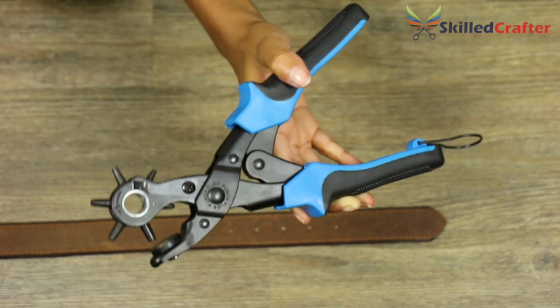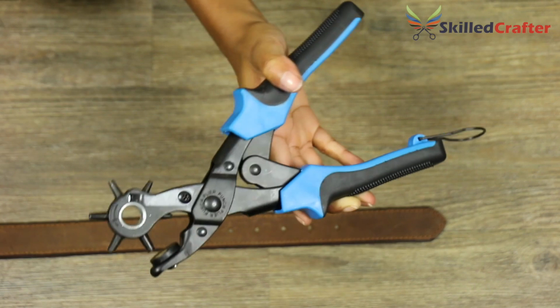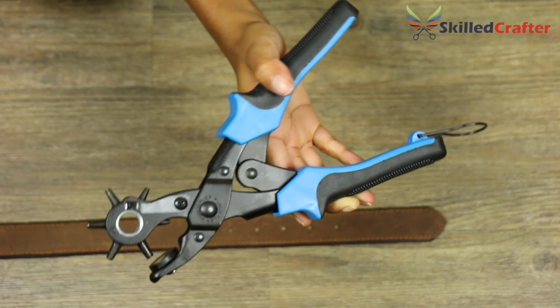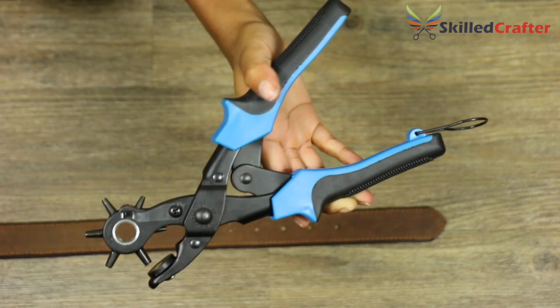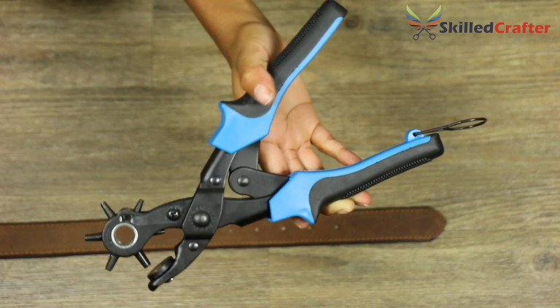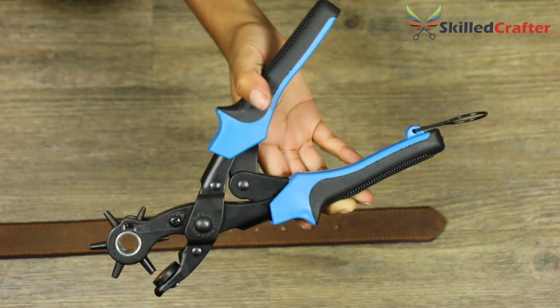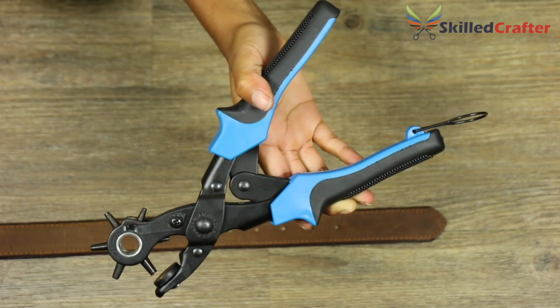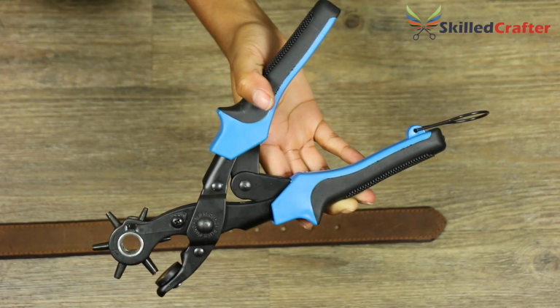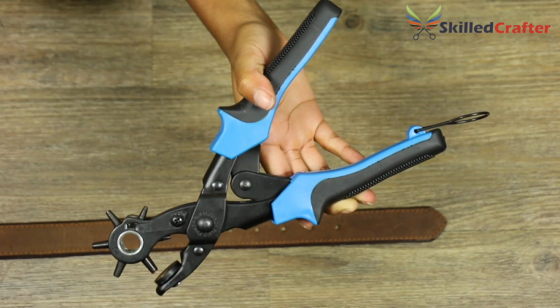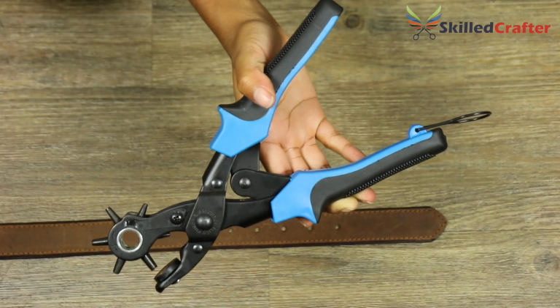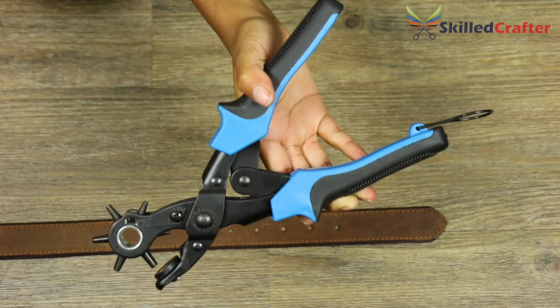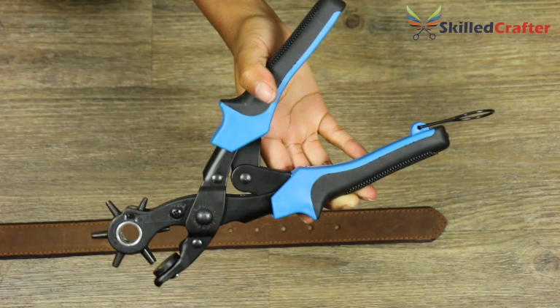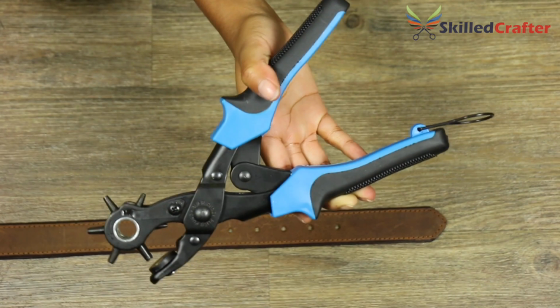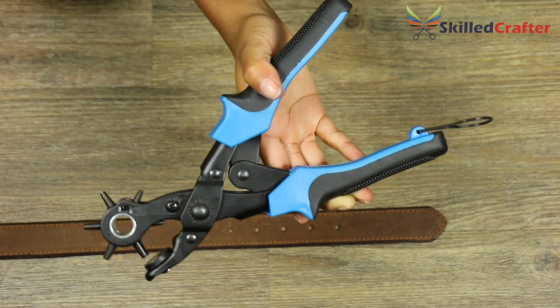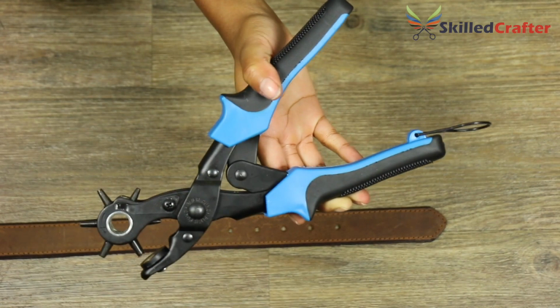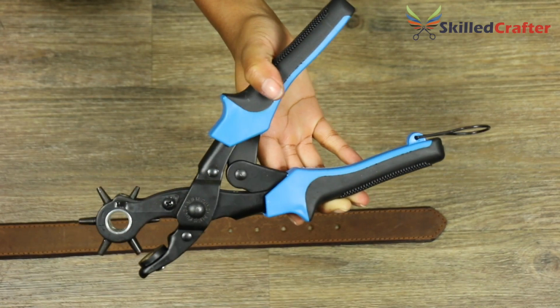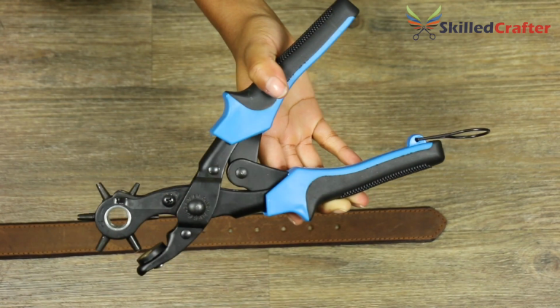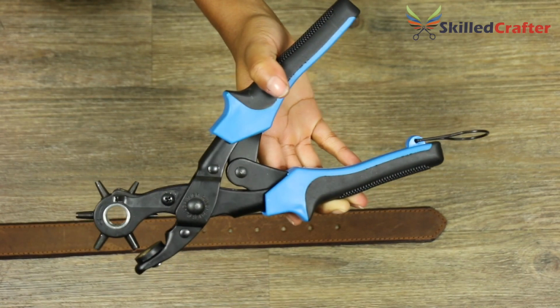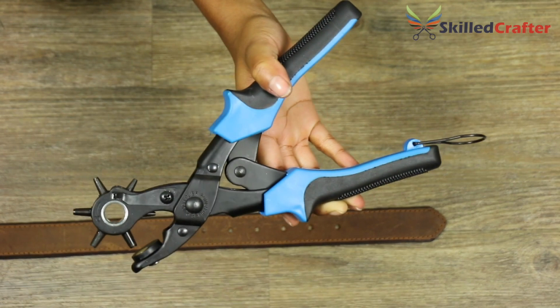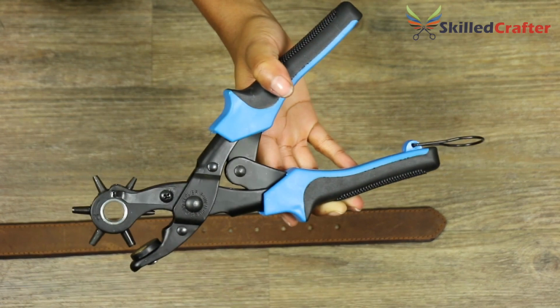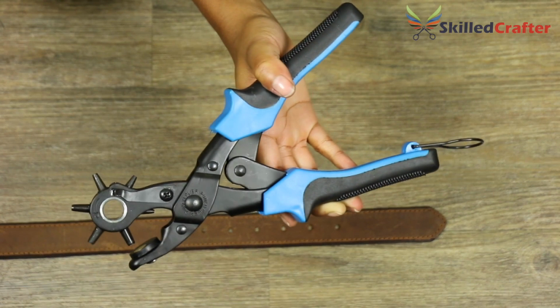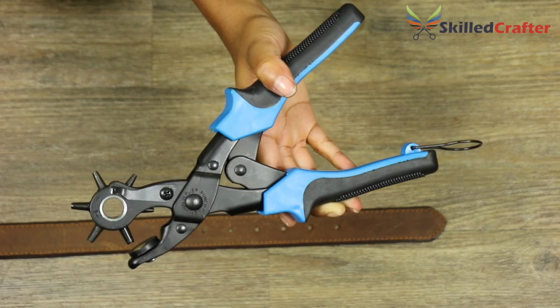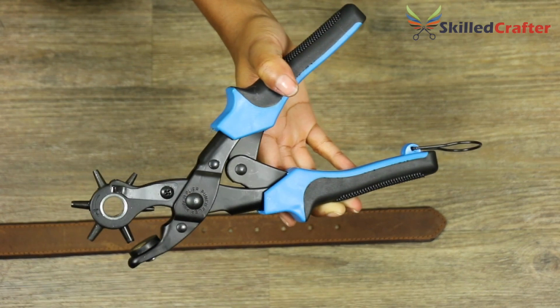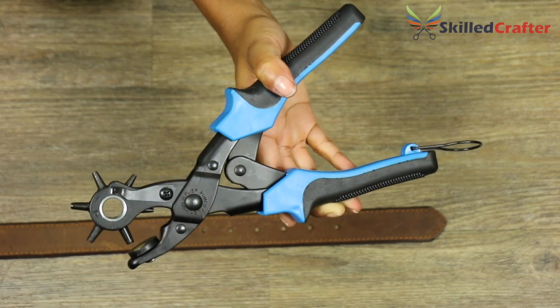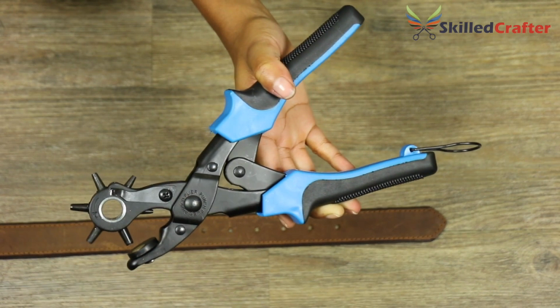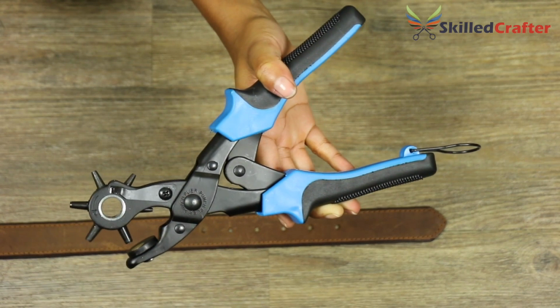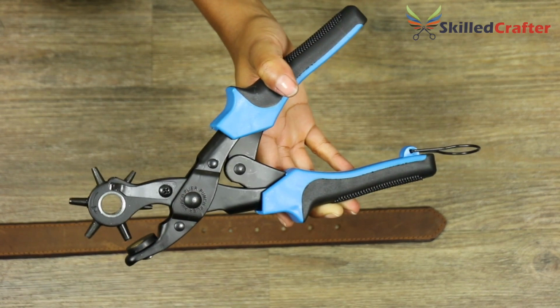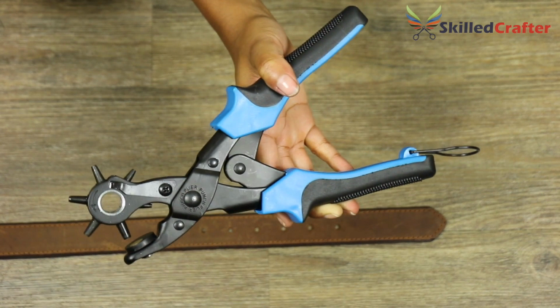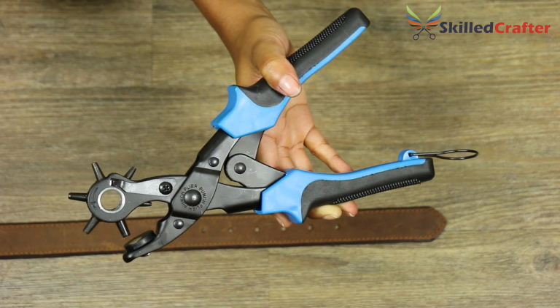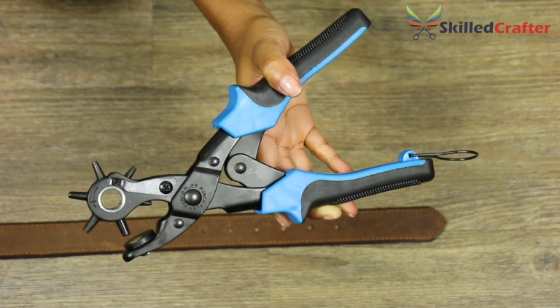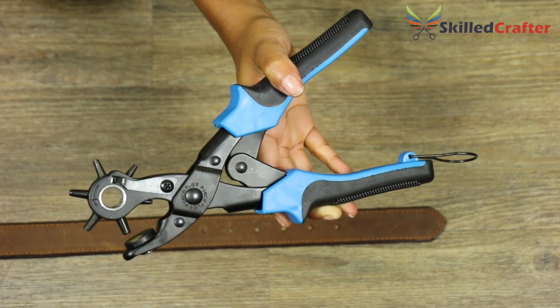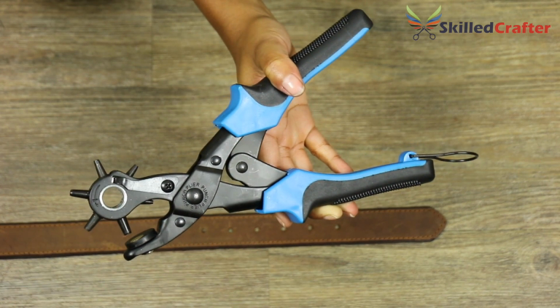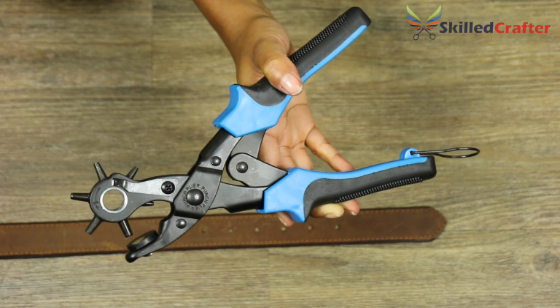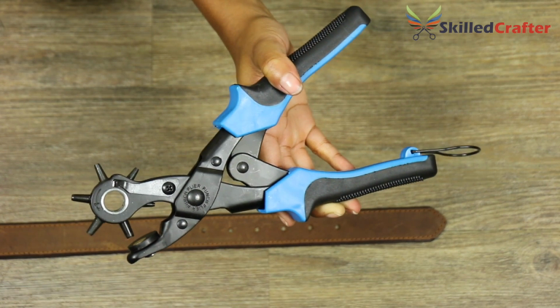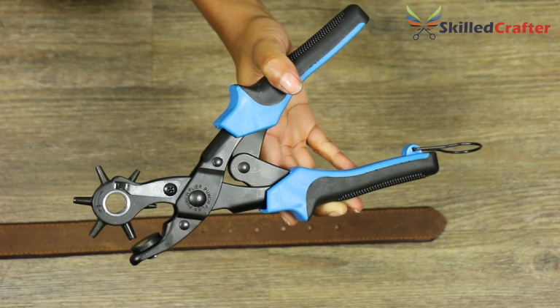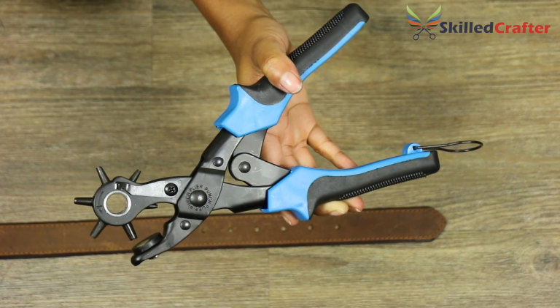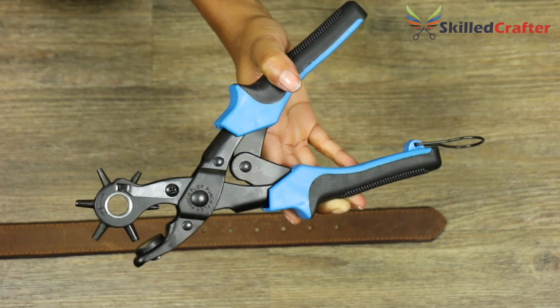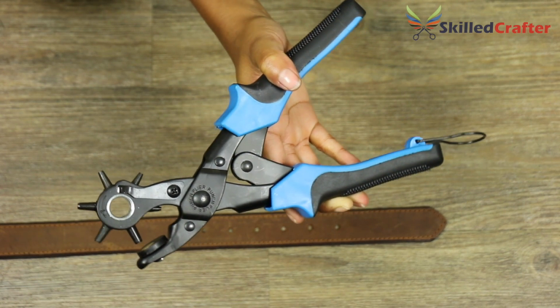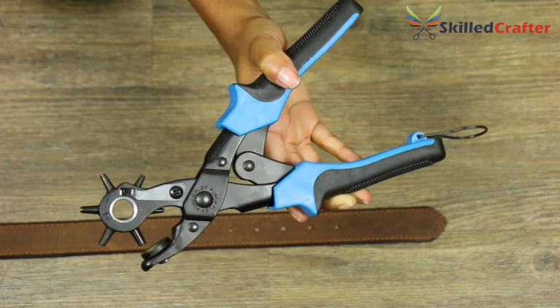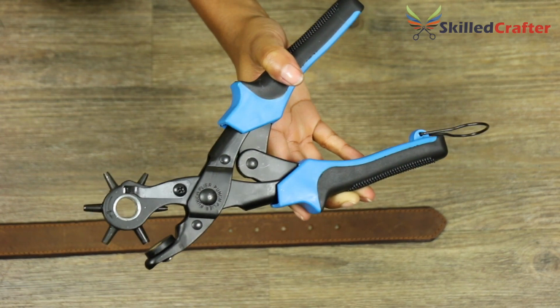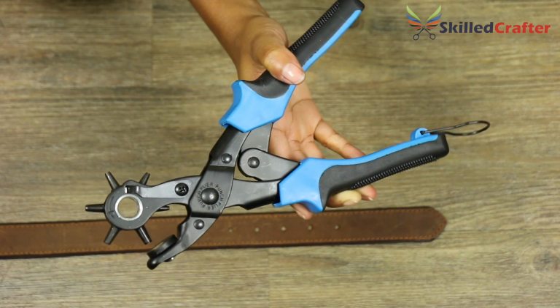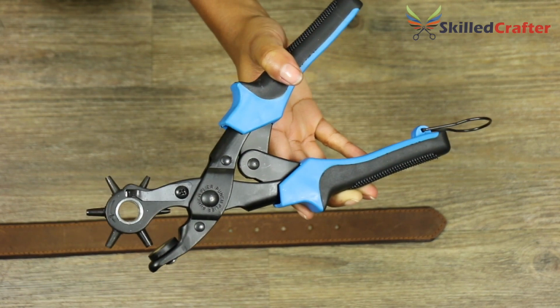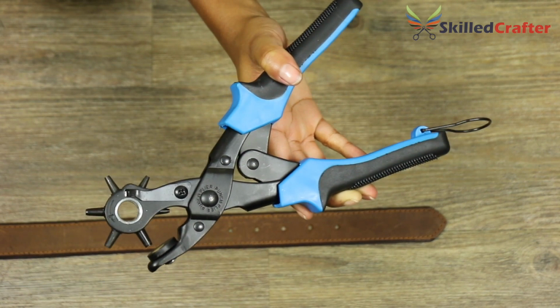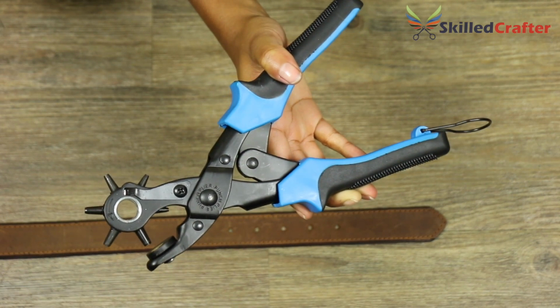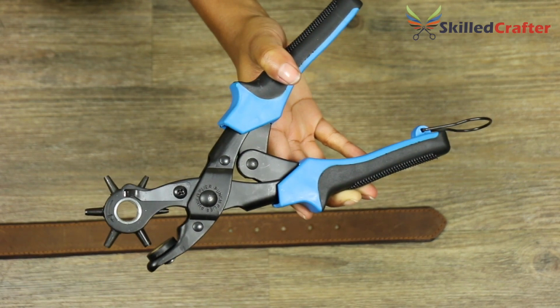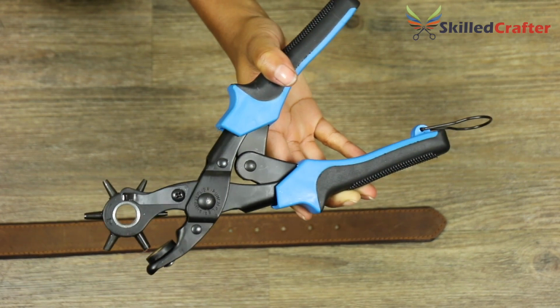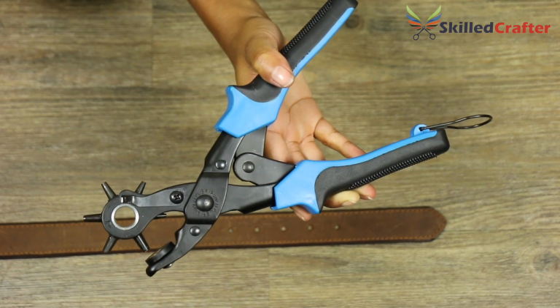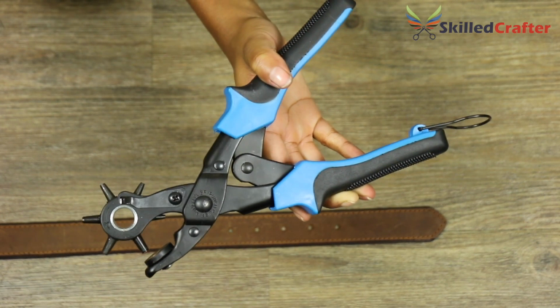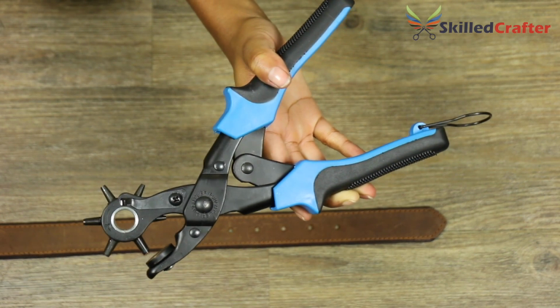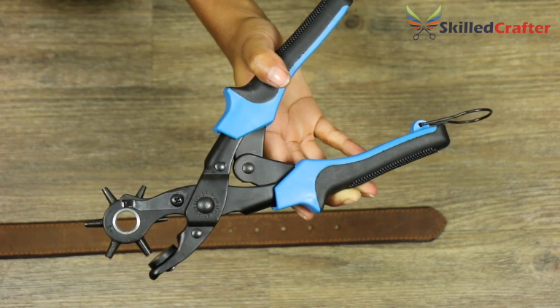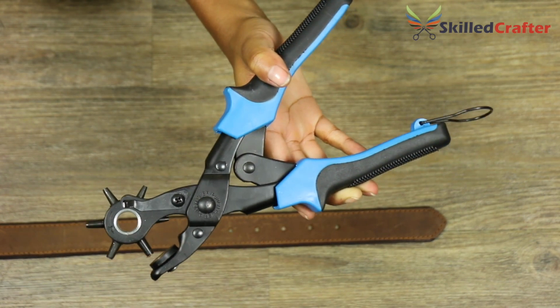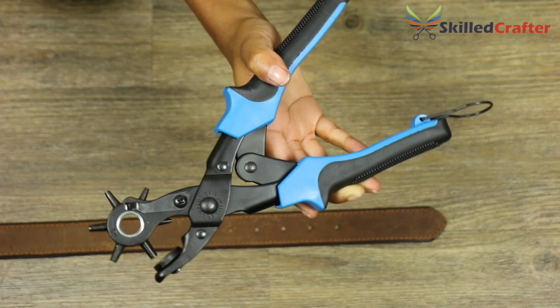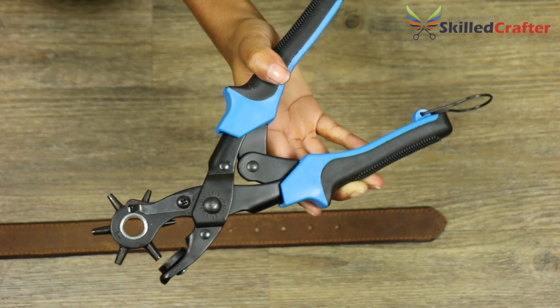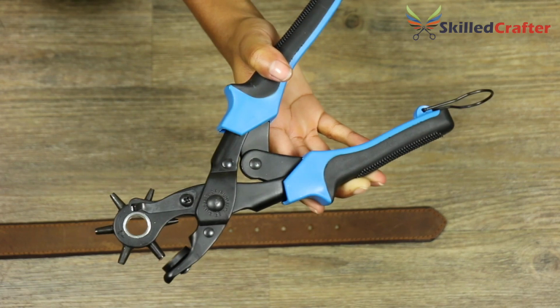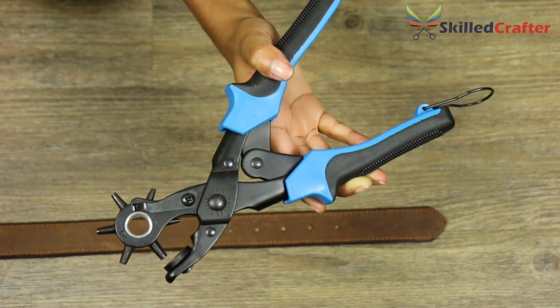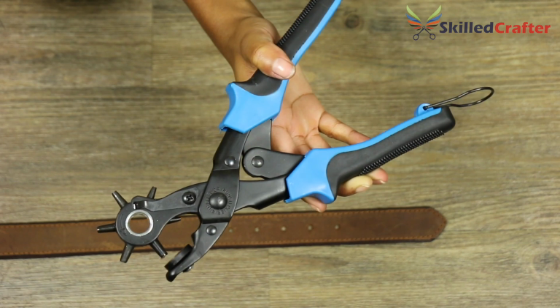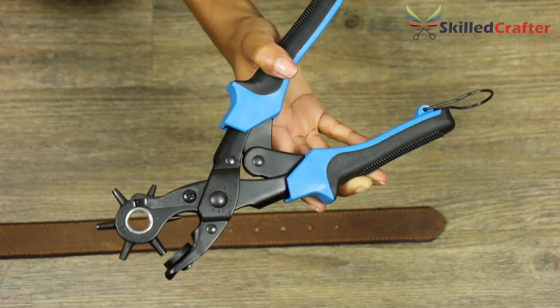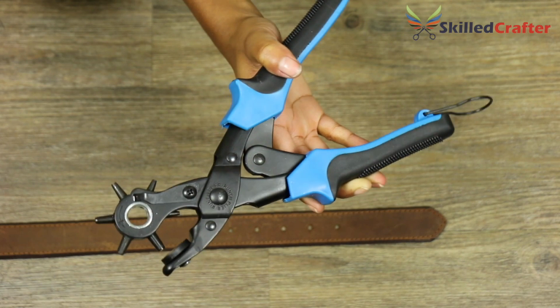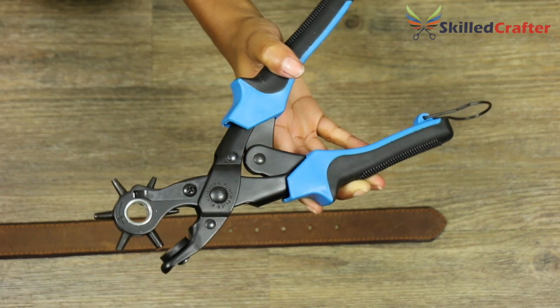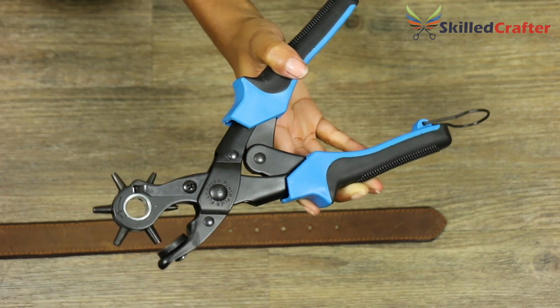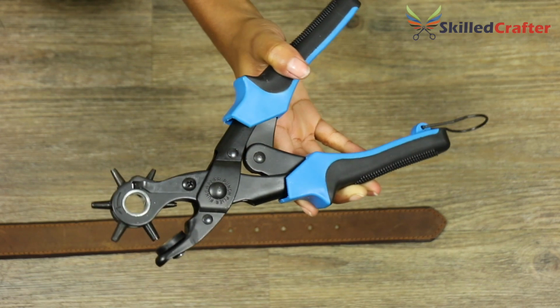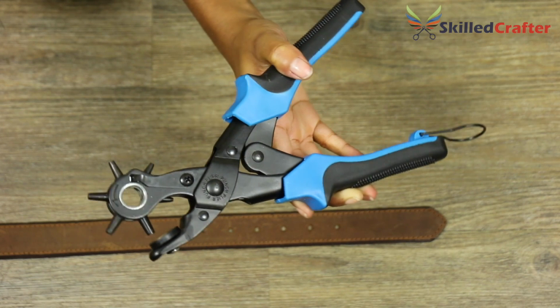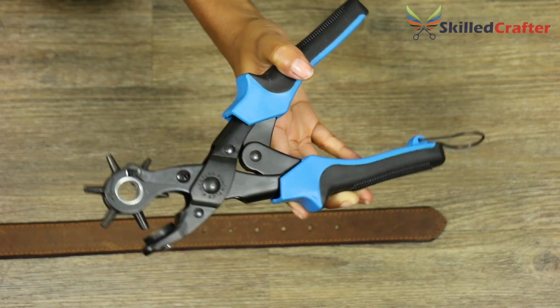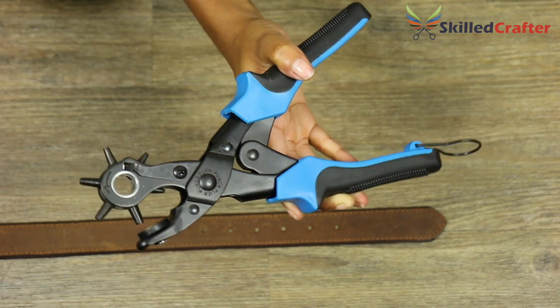The Pro Hole Punch by Skilled Crafter makes punching a perfect hole in your belt simple and easy.